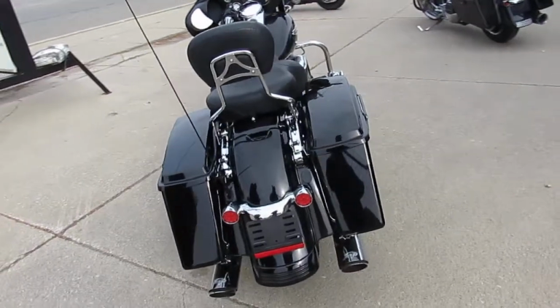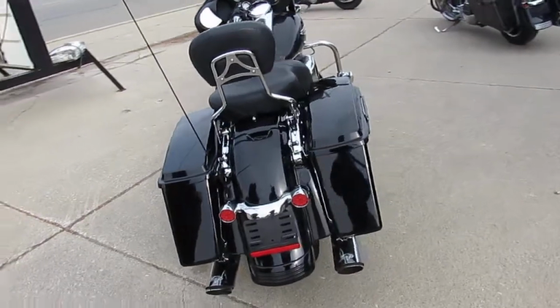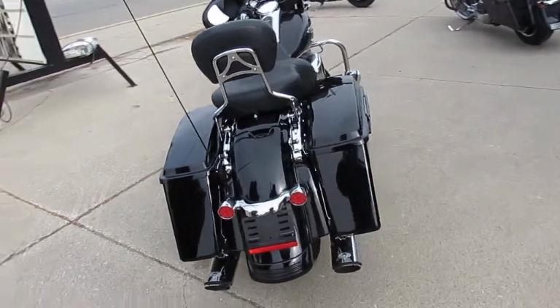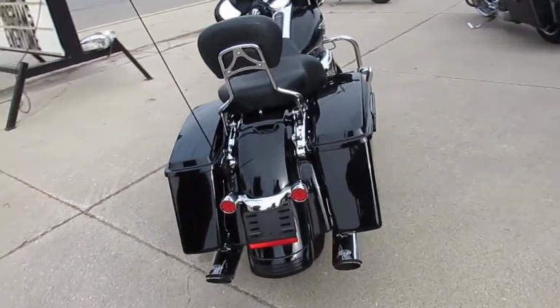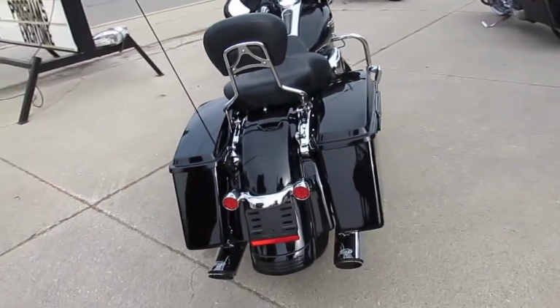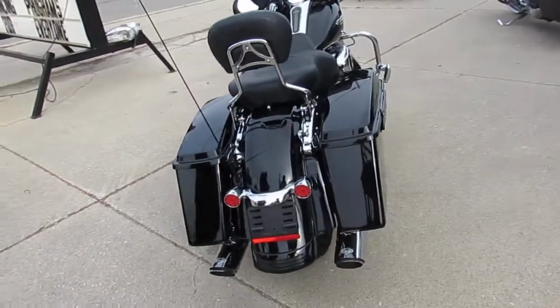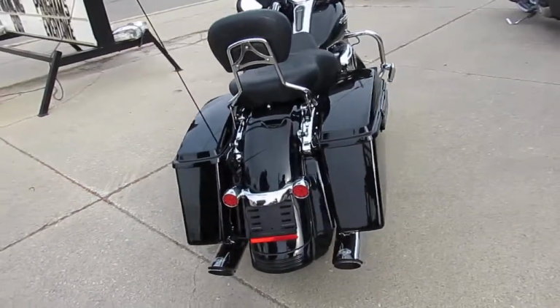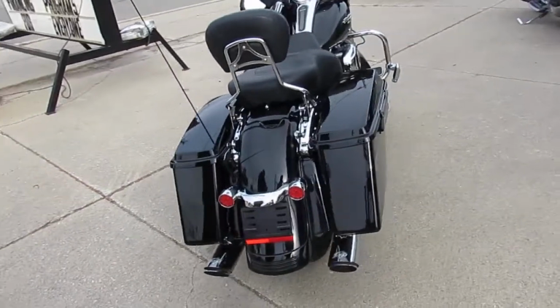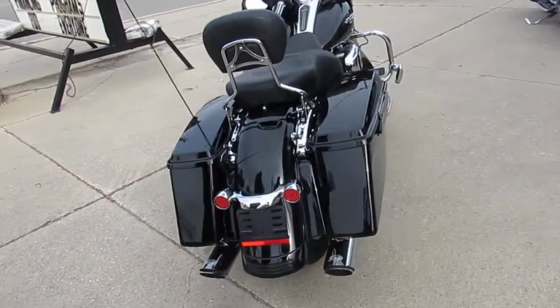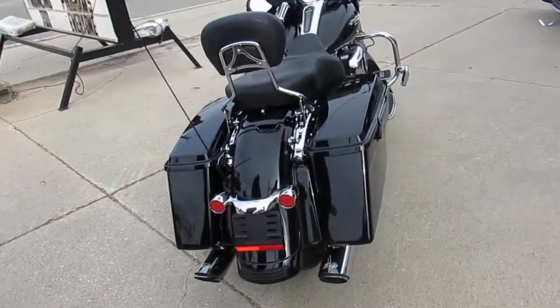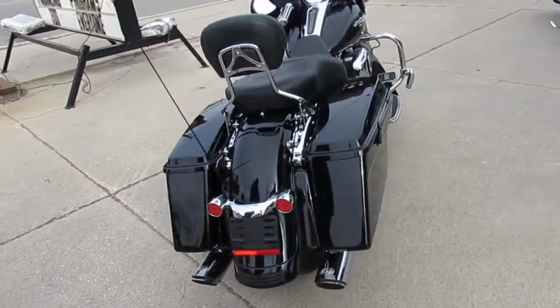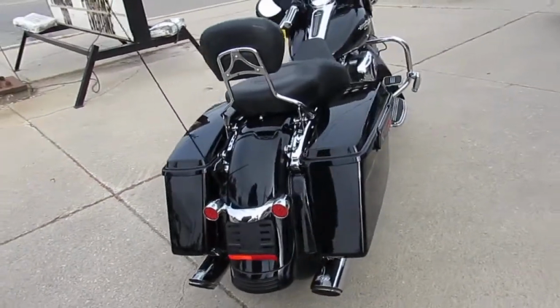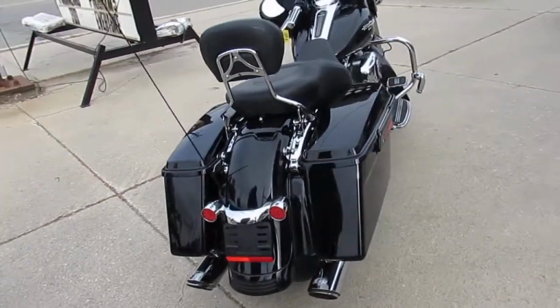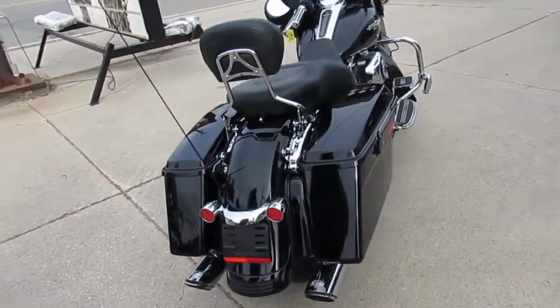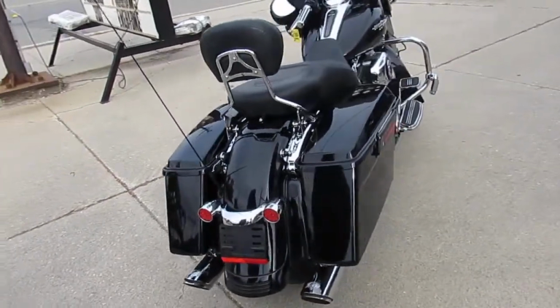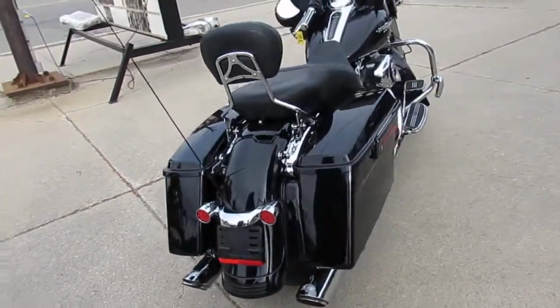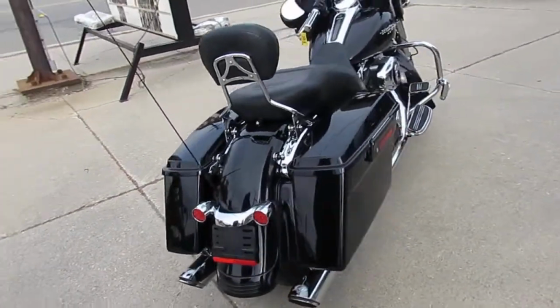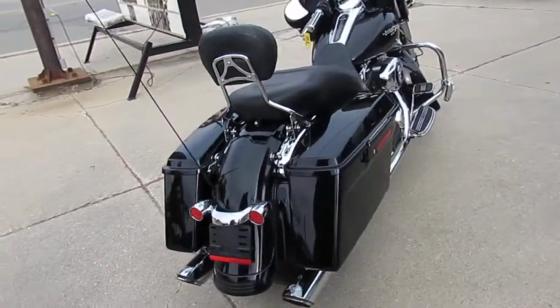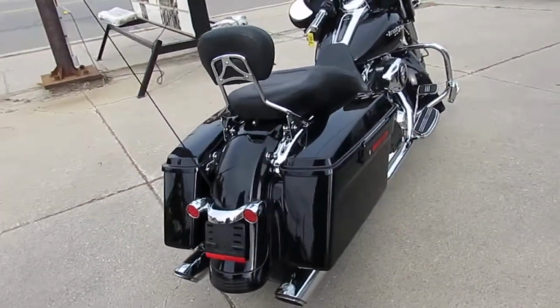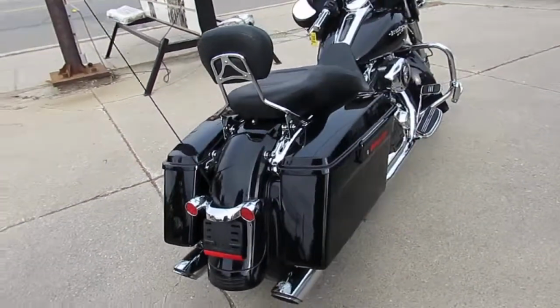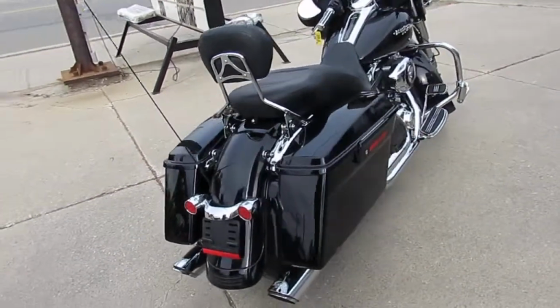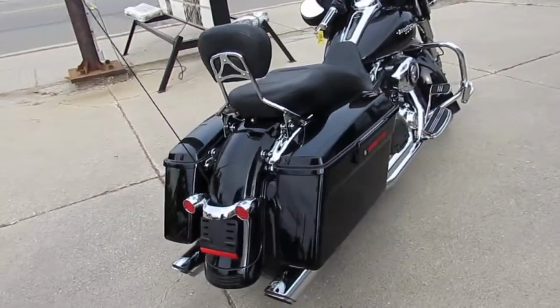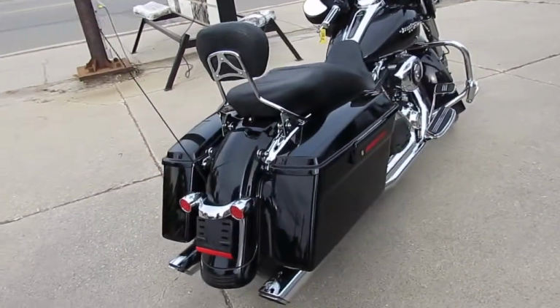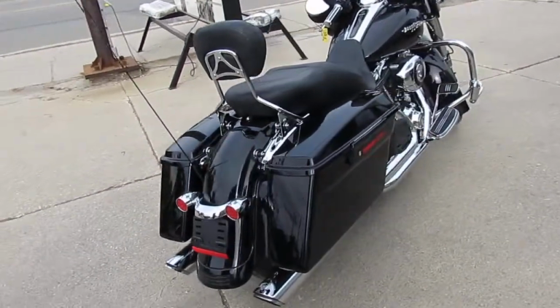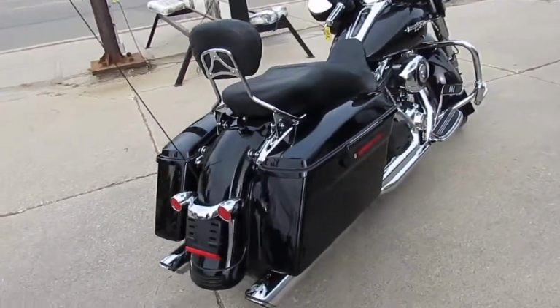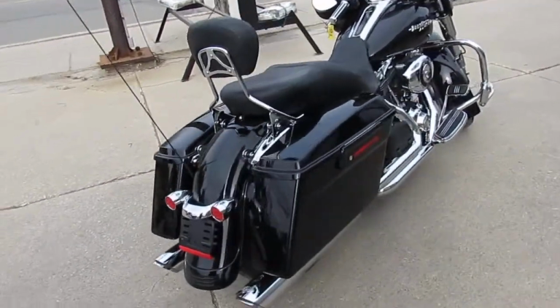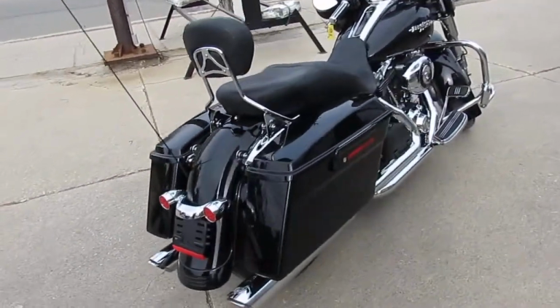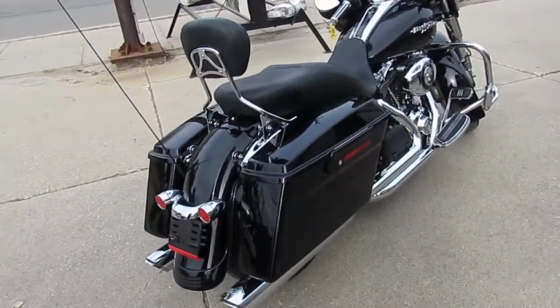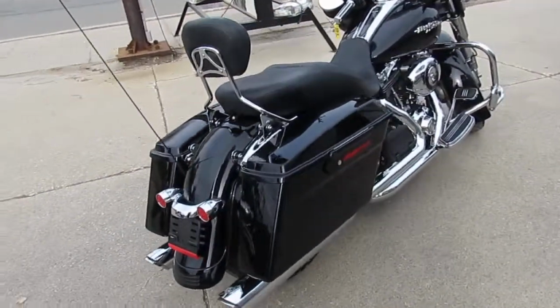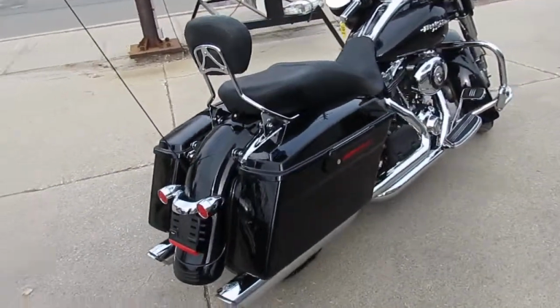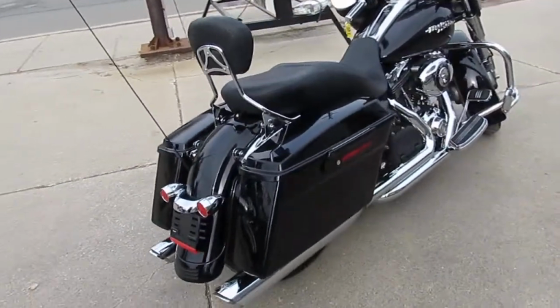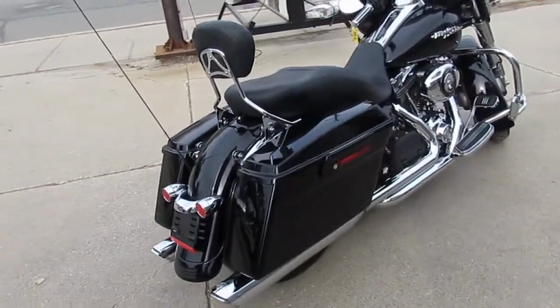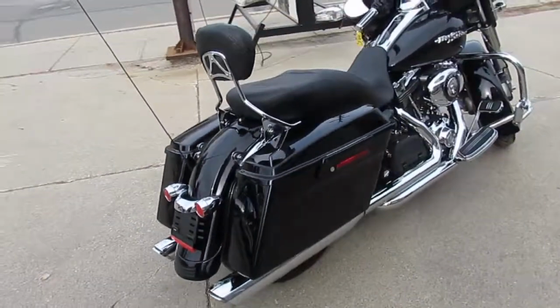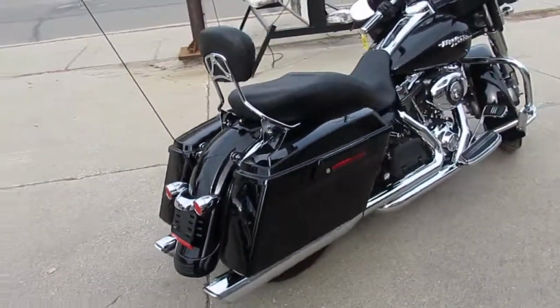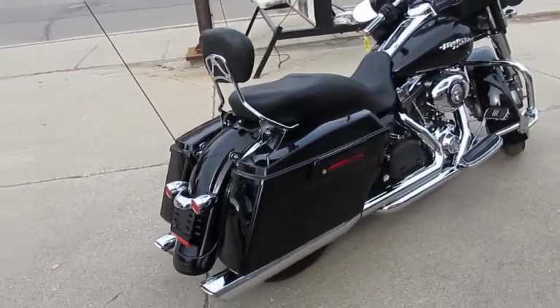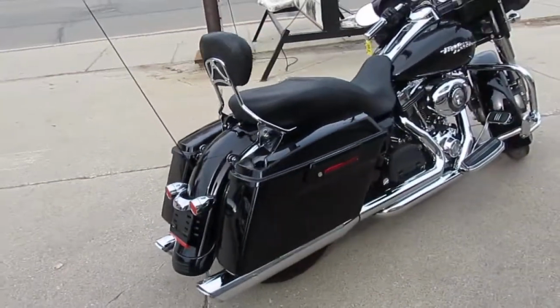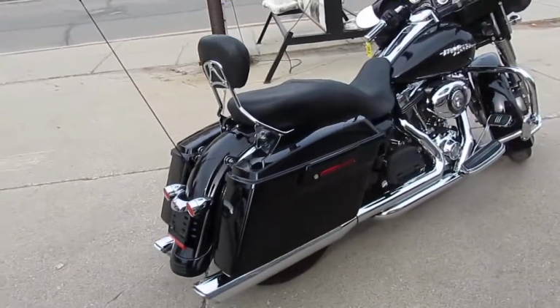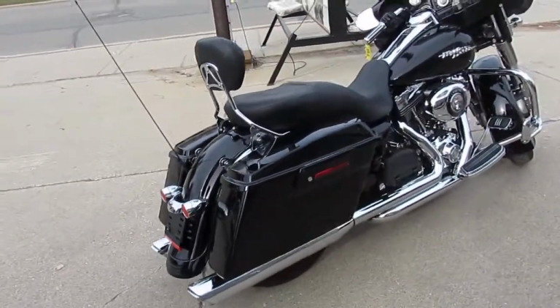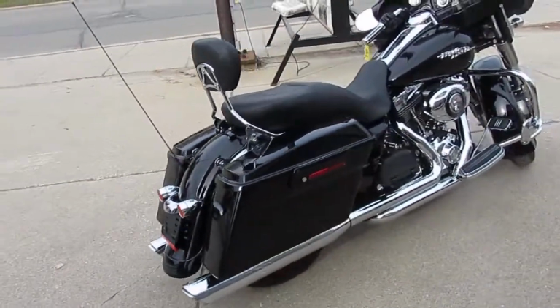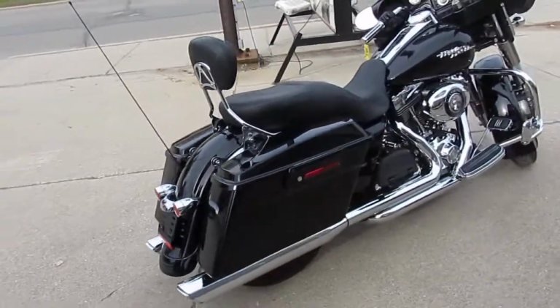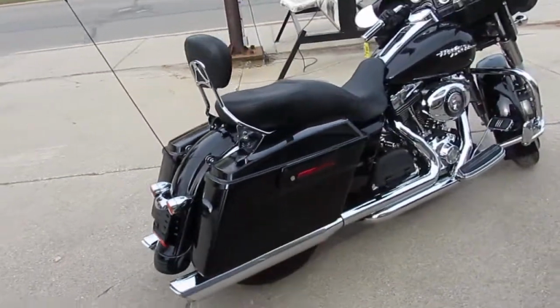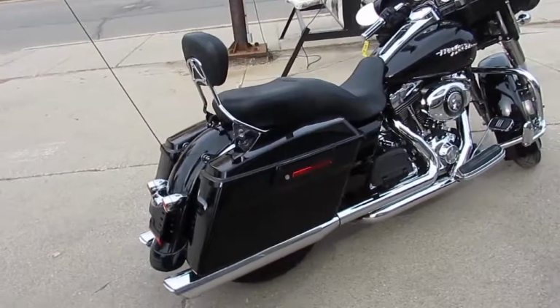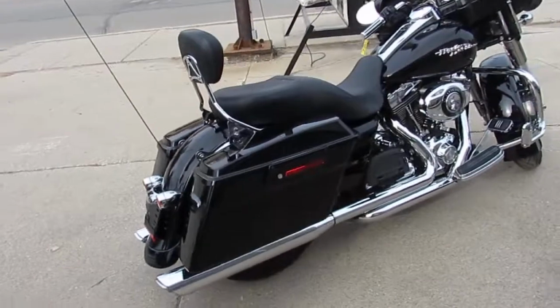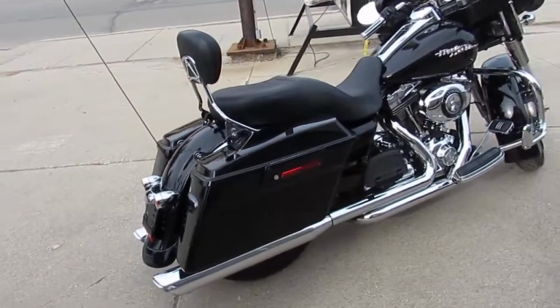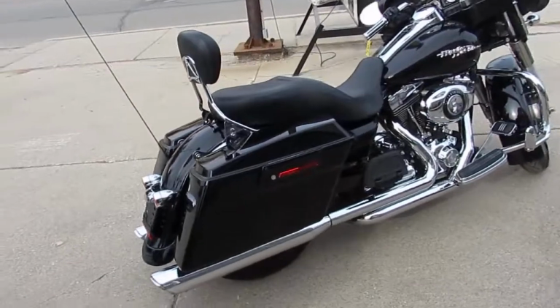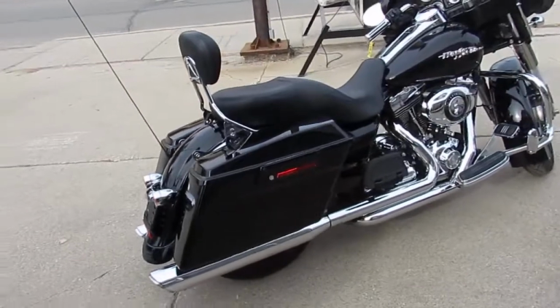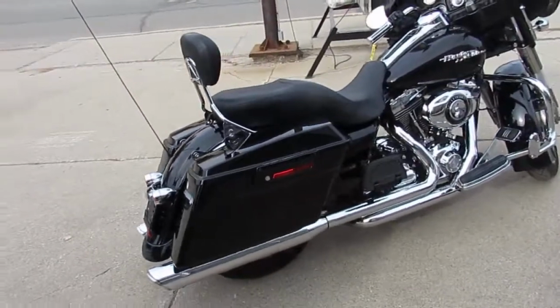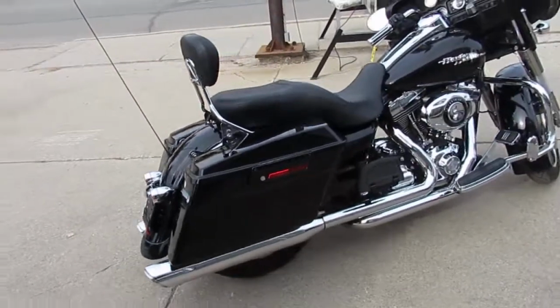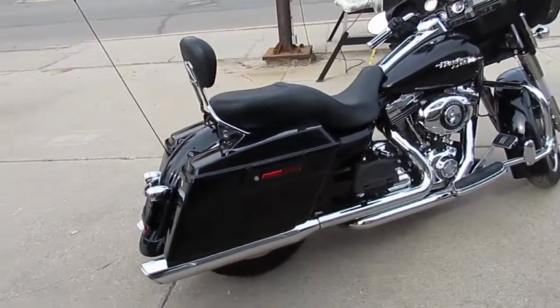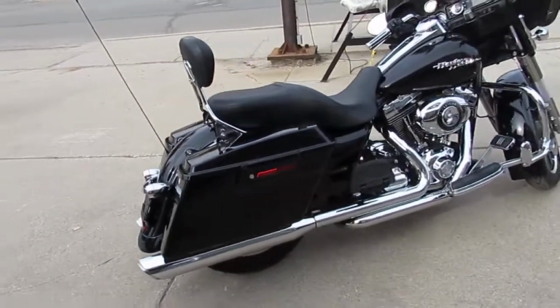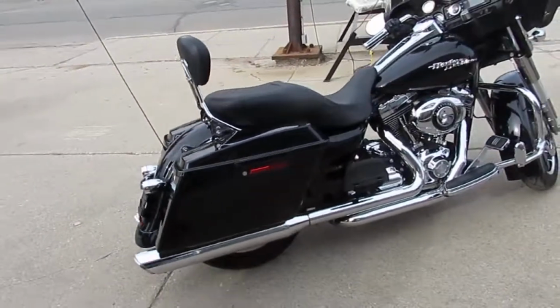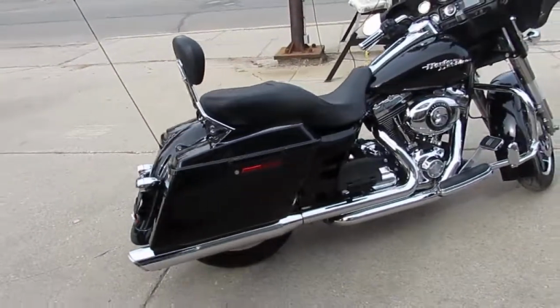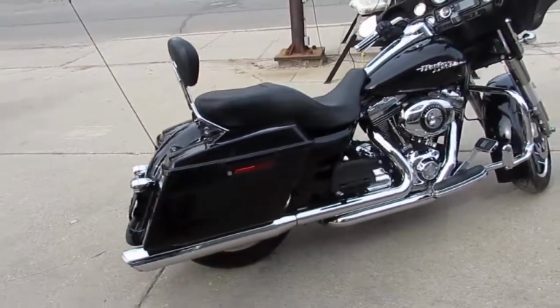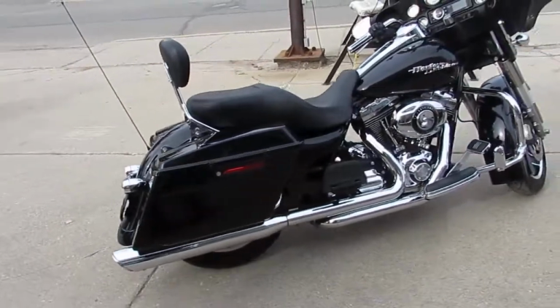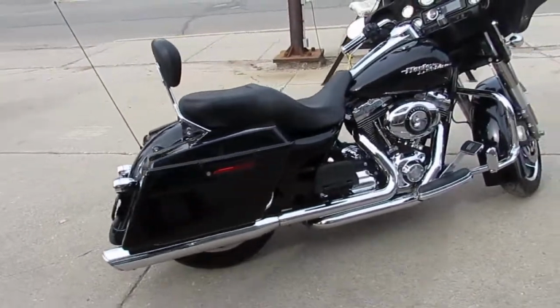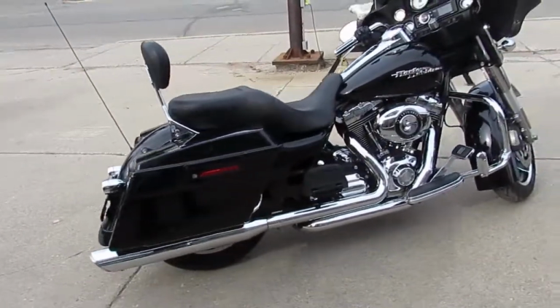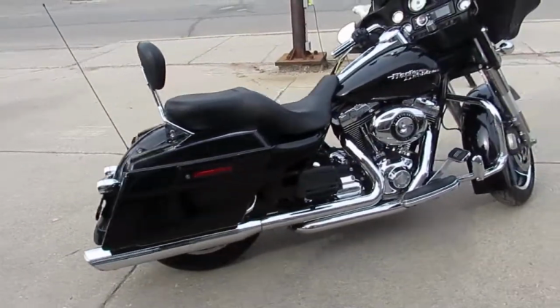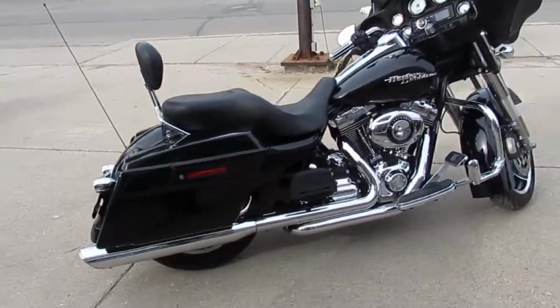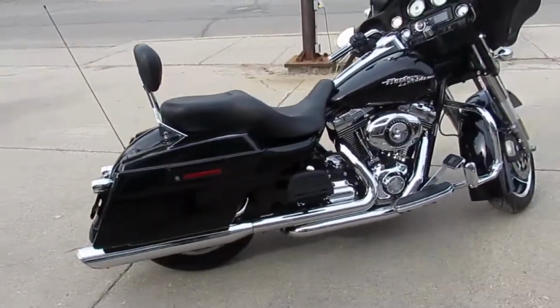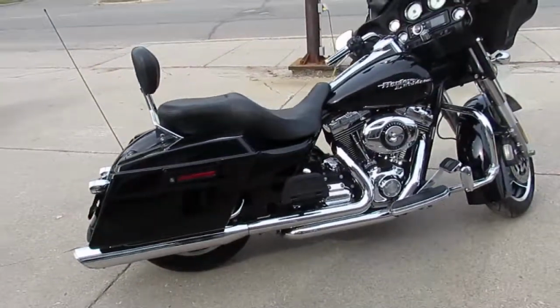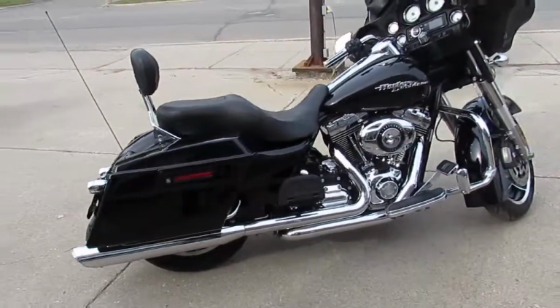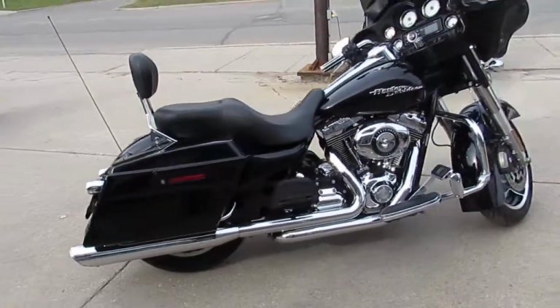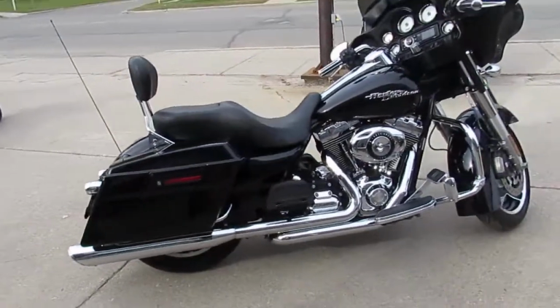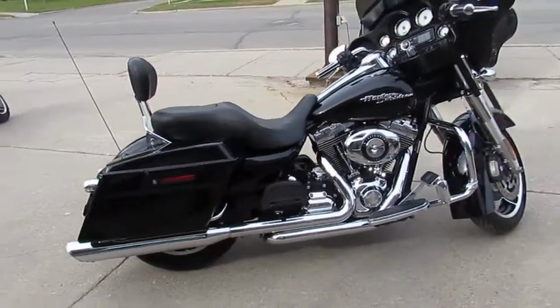Don't miss this one guys. It's ApprovalPowerSports.com, 810-648-9500.